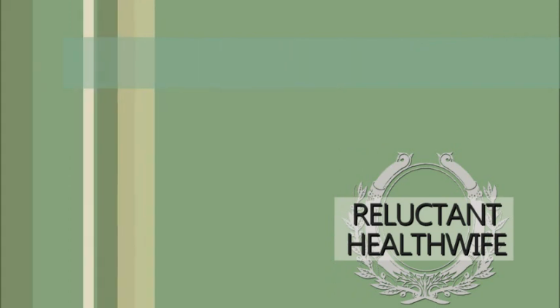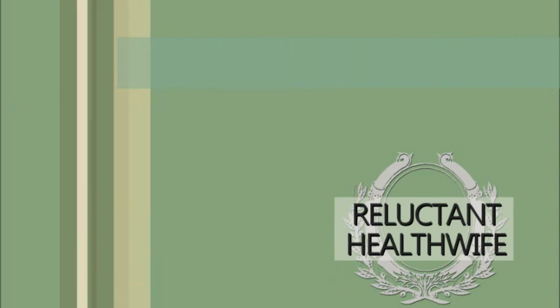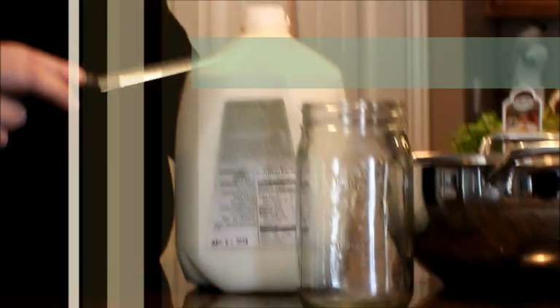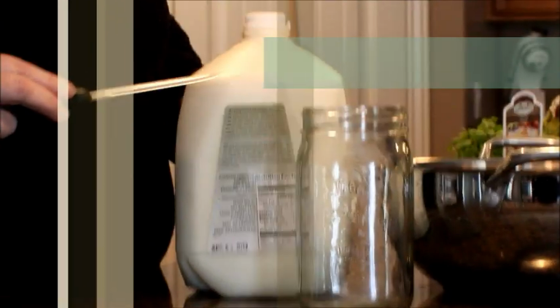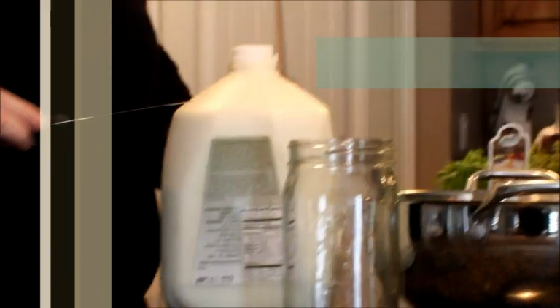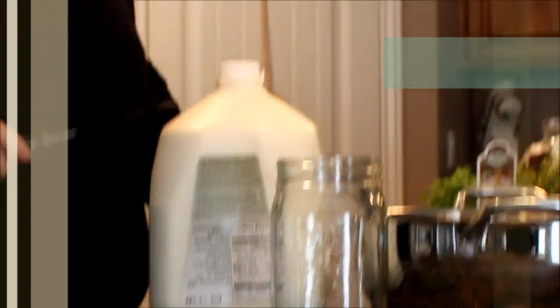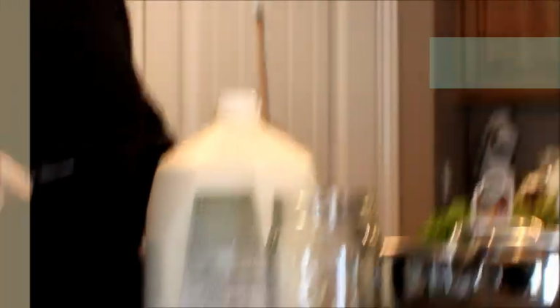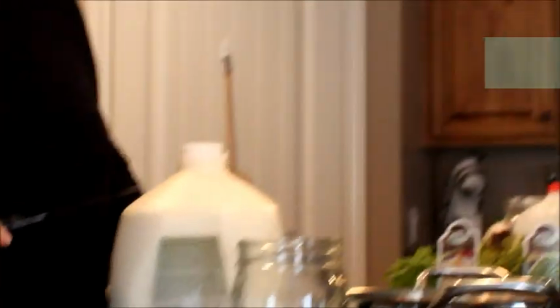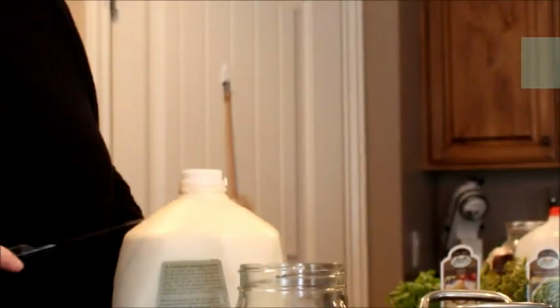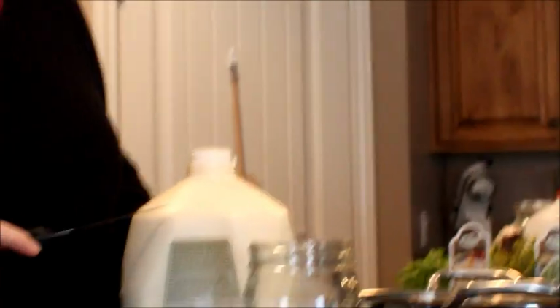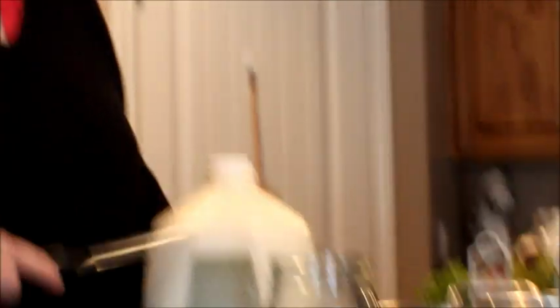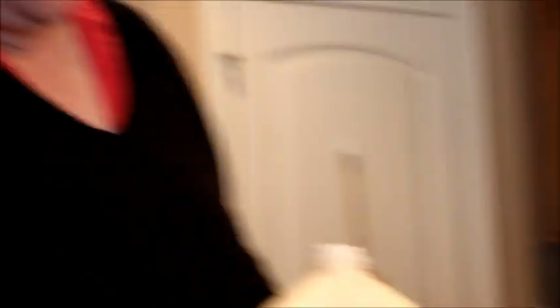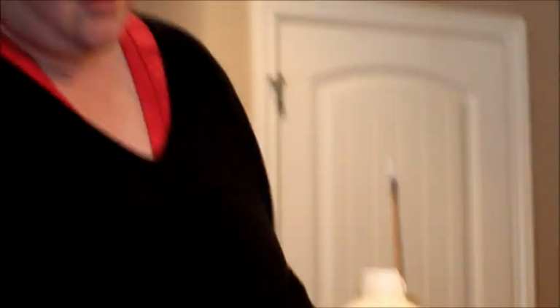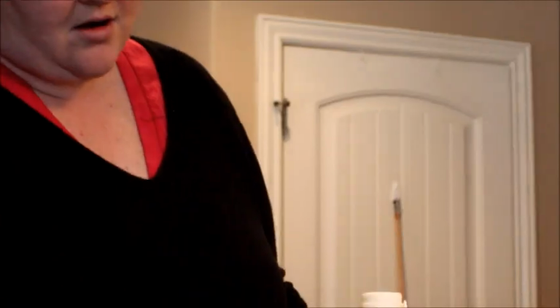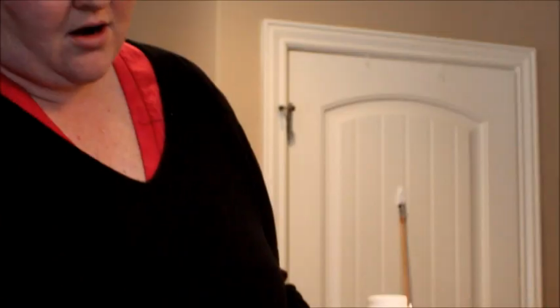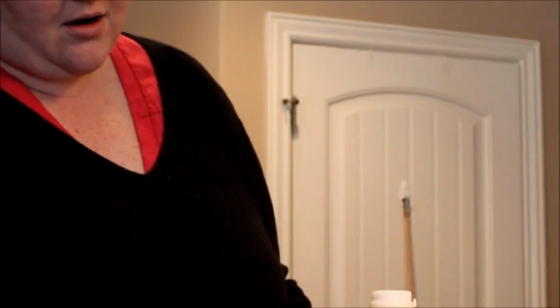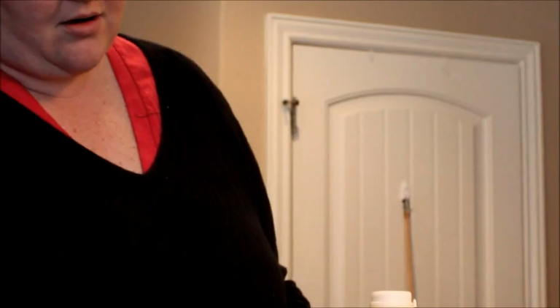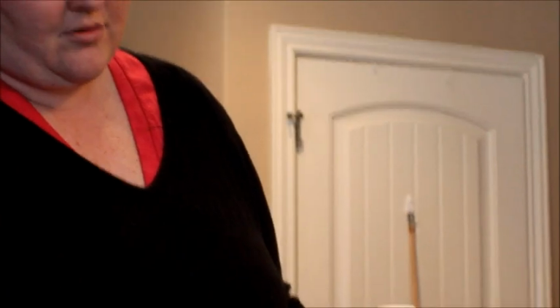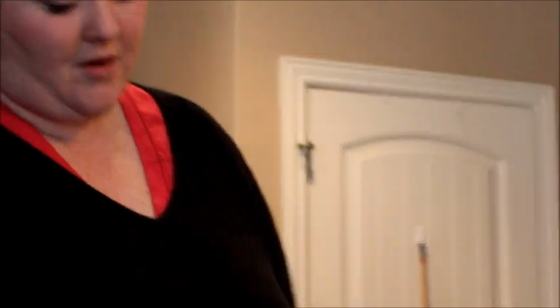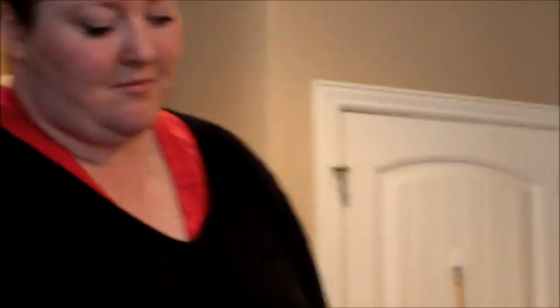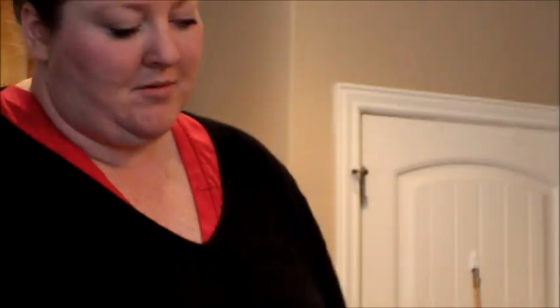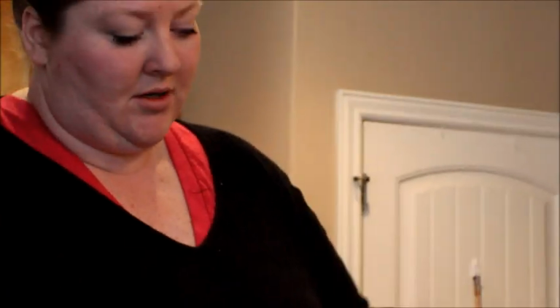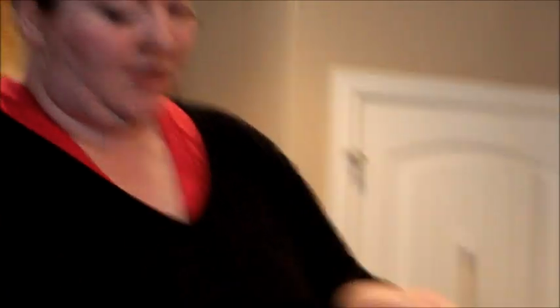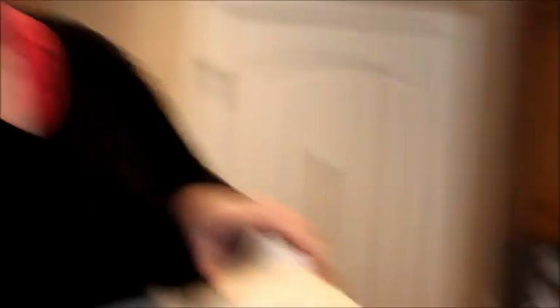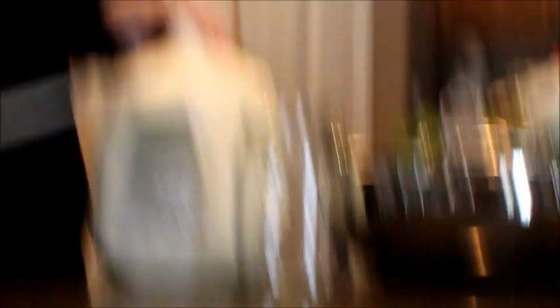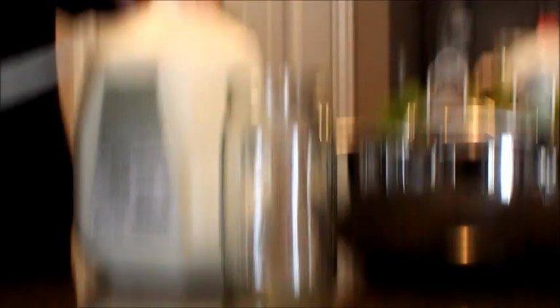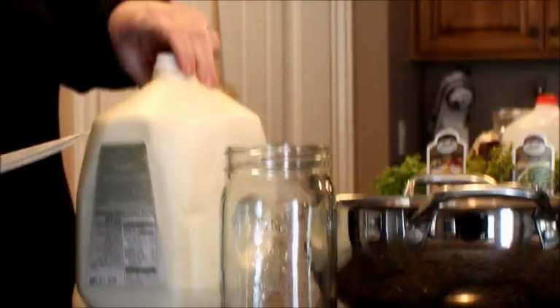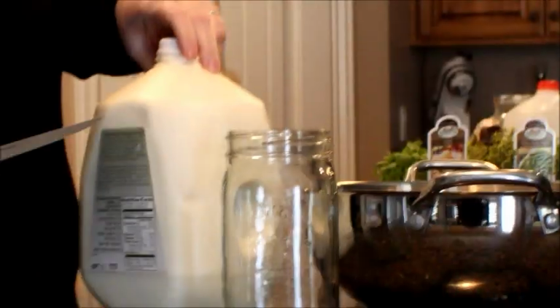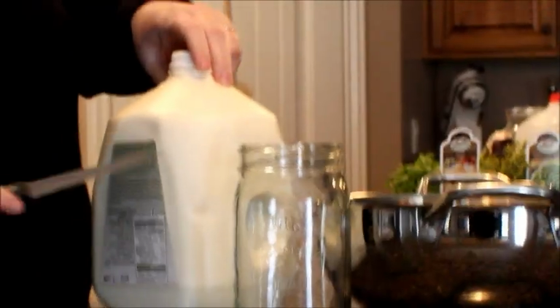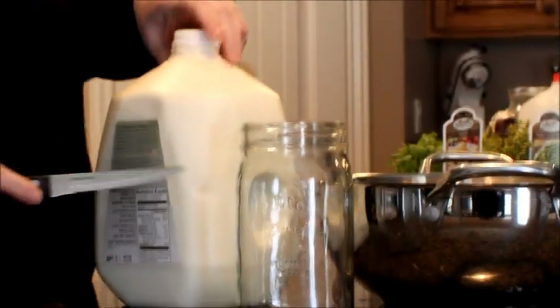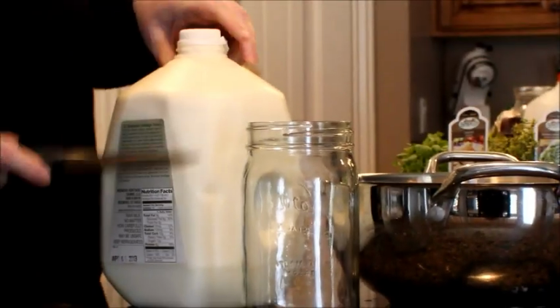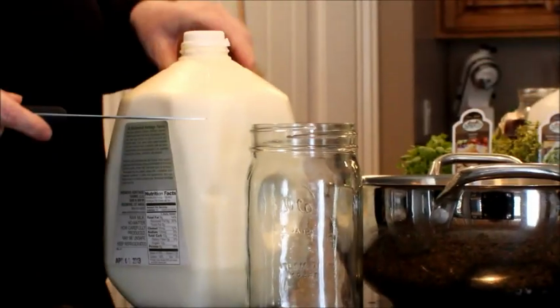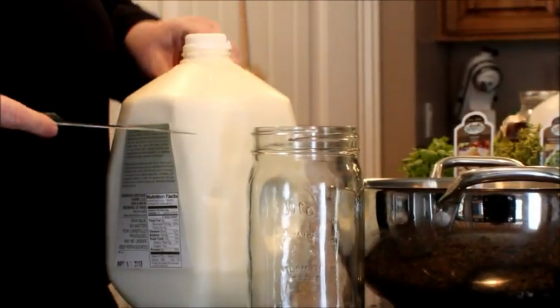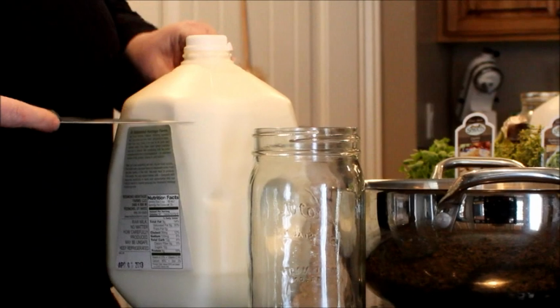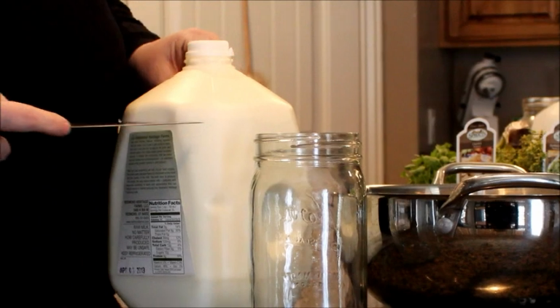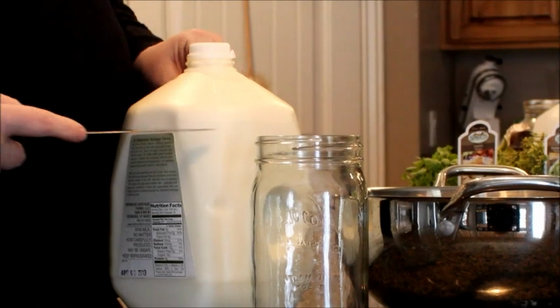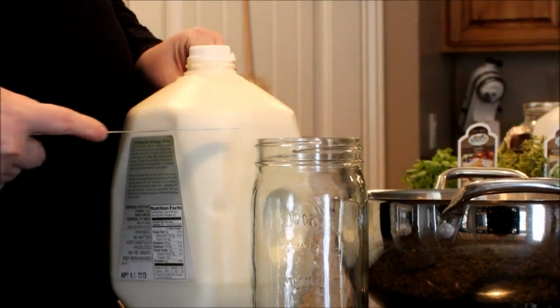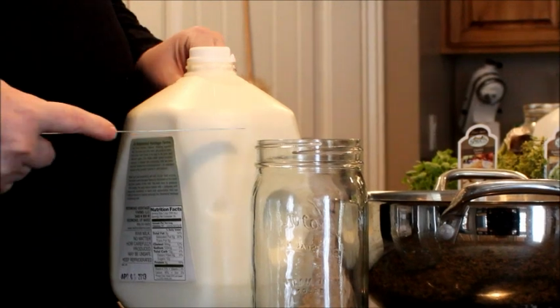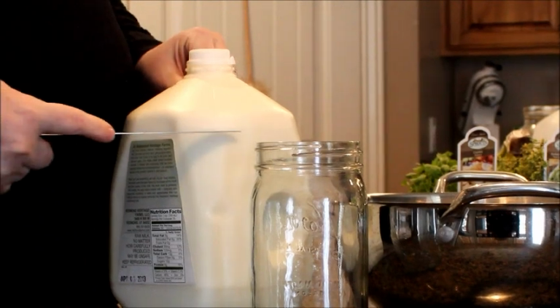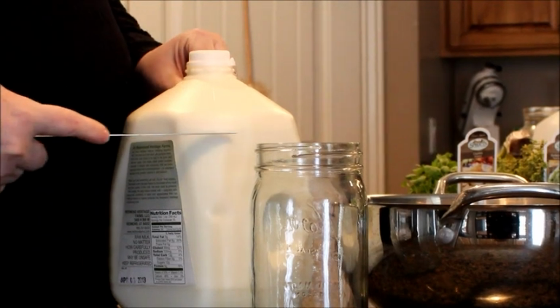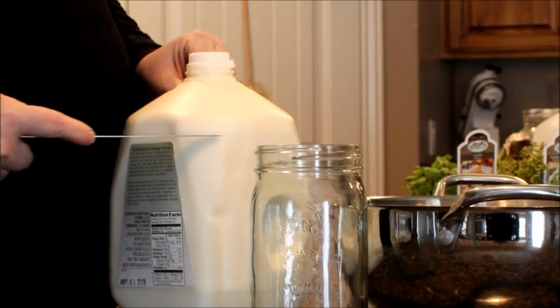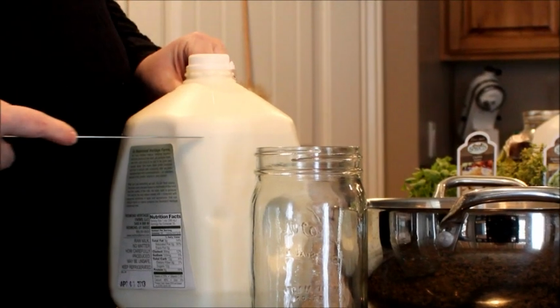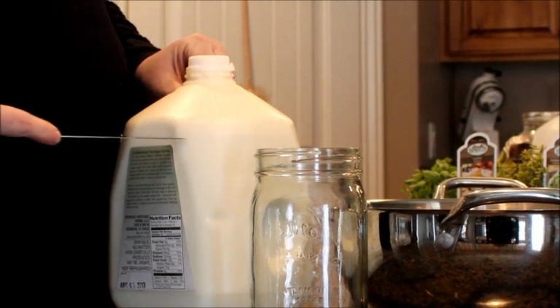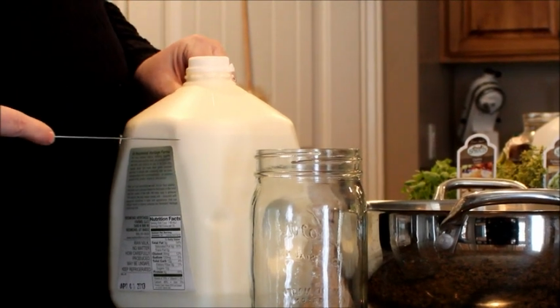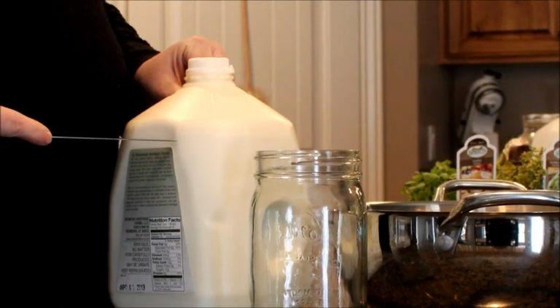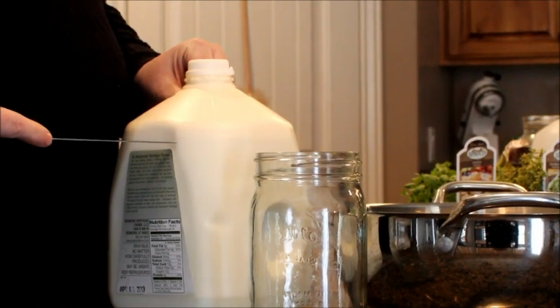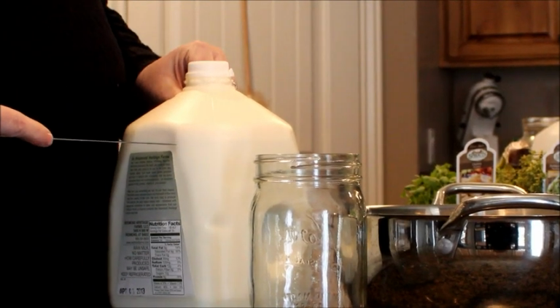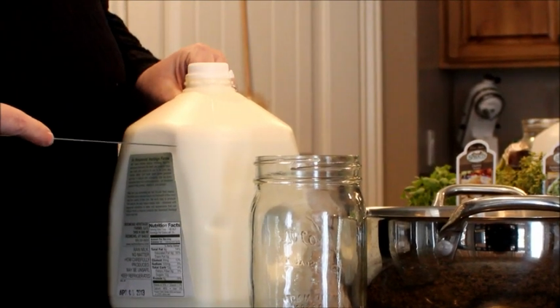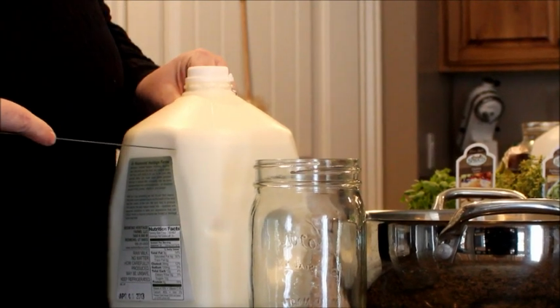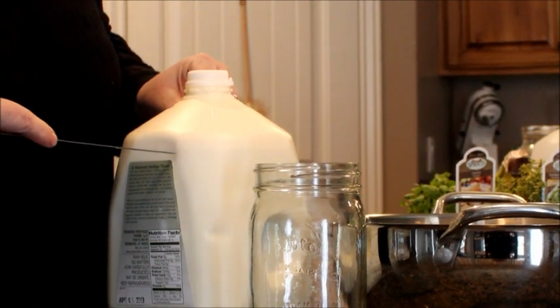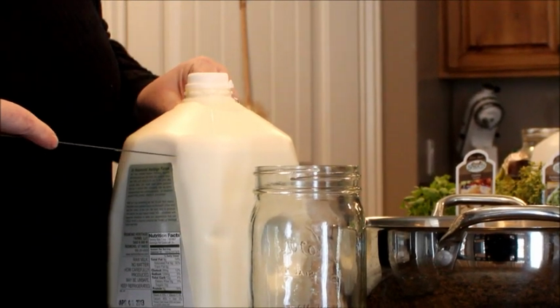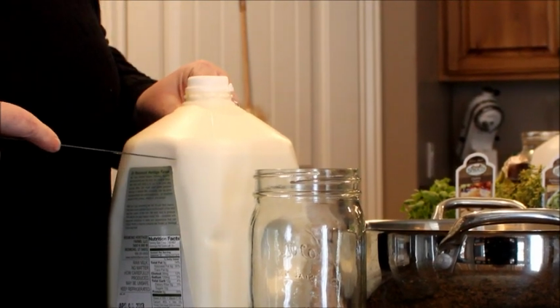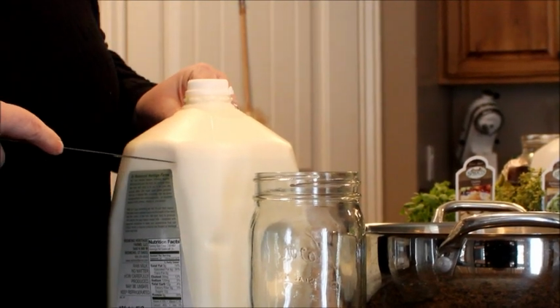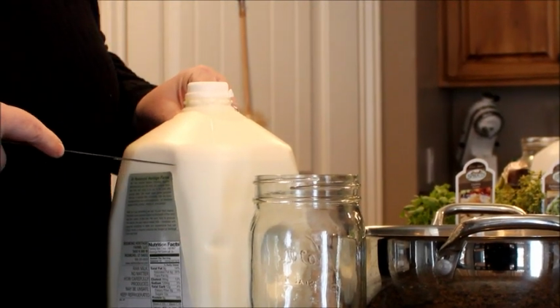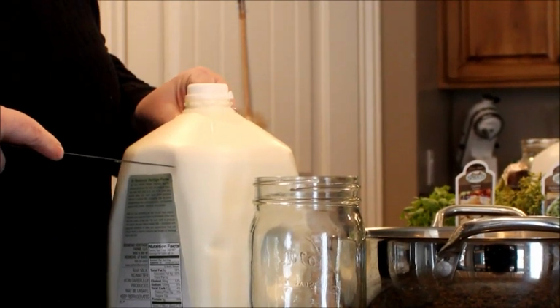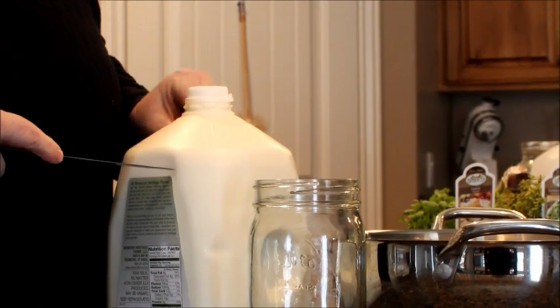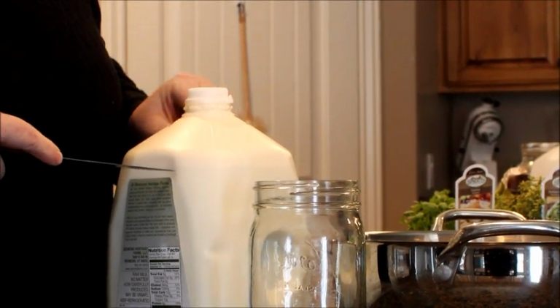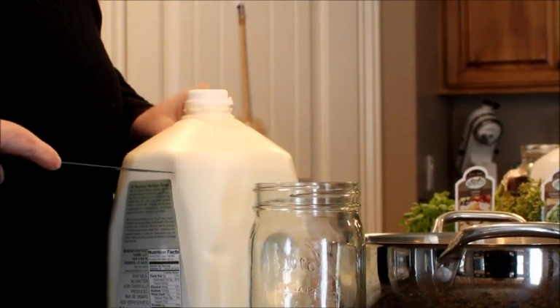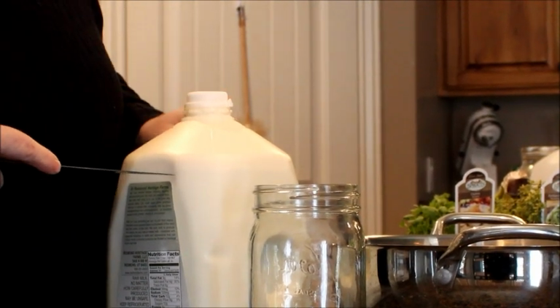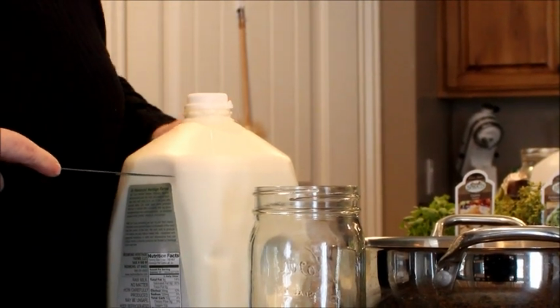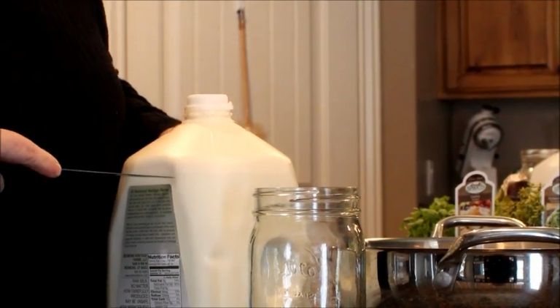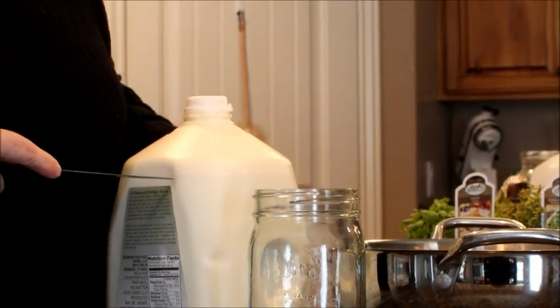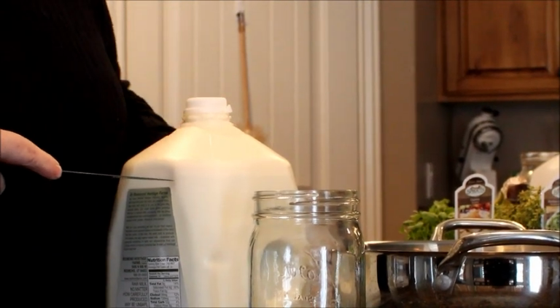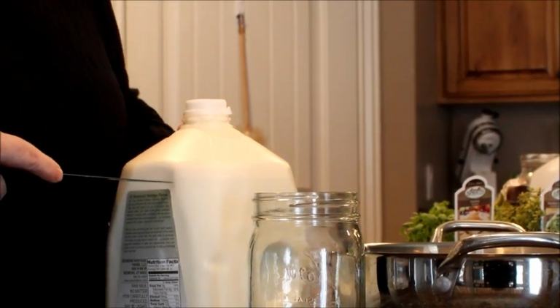We have our raw milk here and we've got a cream line that we can see right here. I want to separate the milk from the cream.